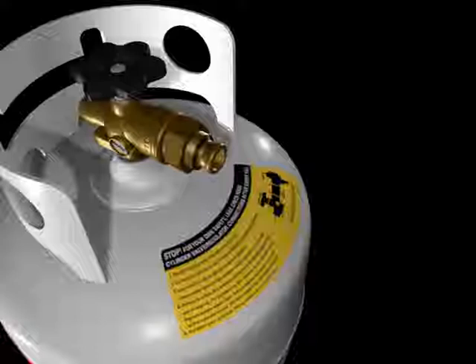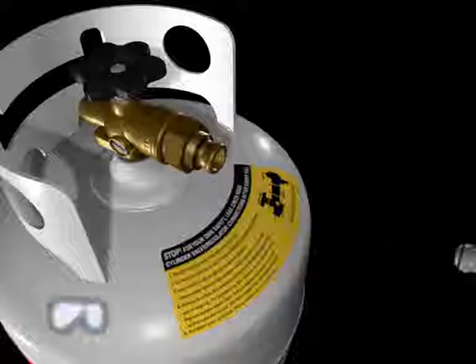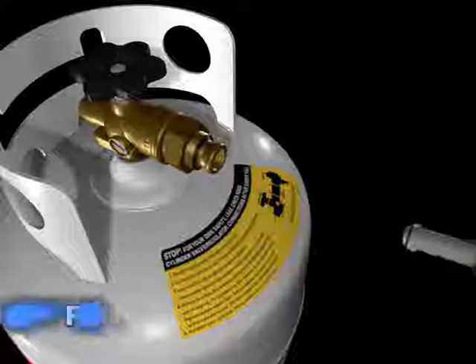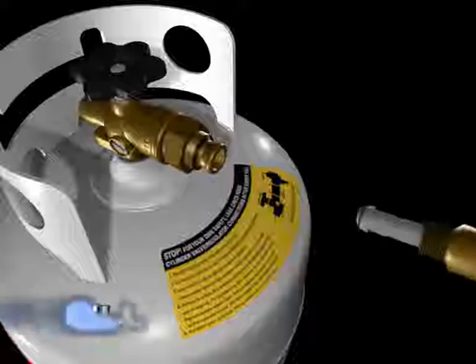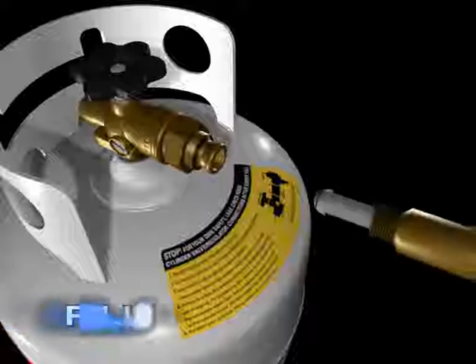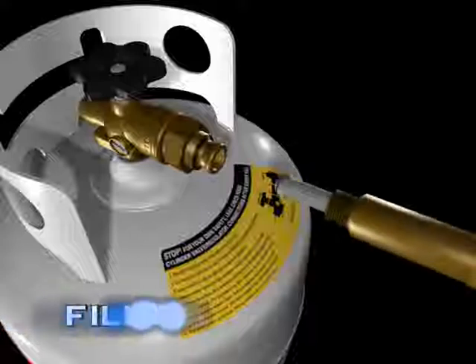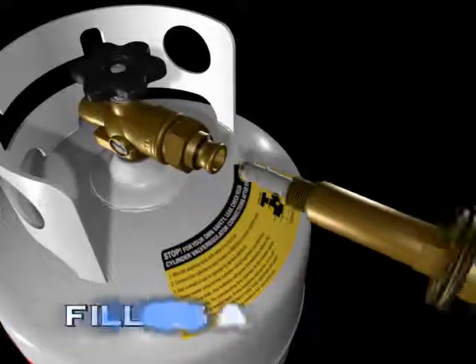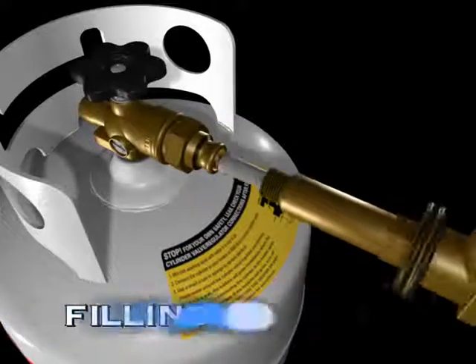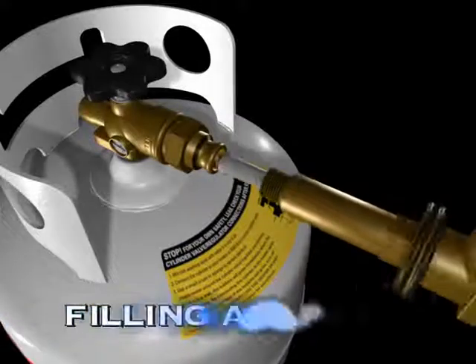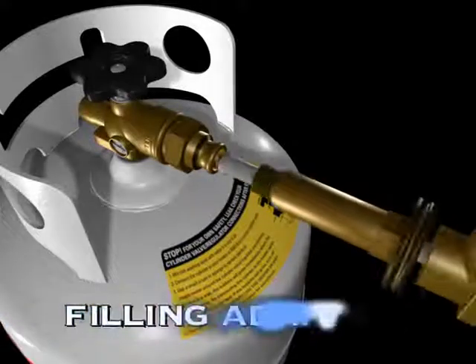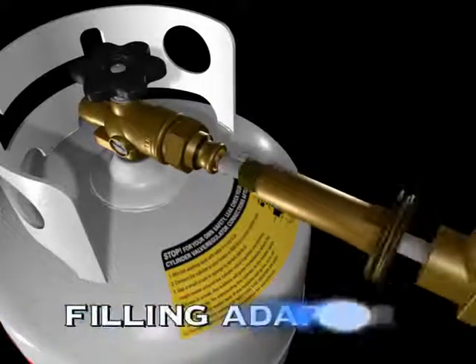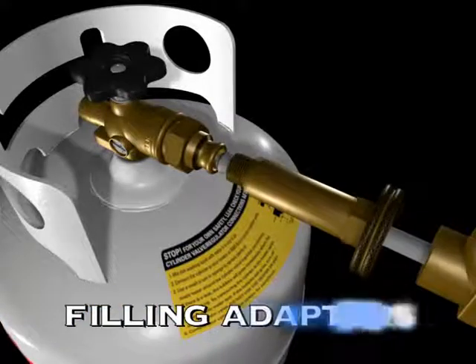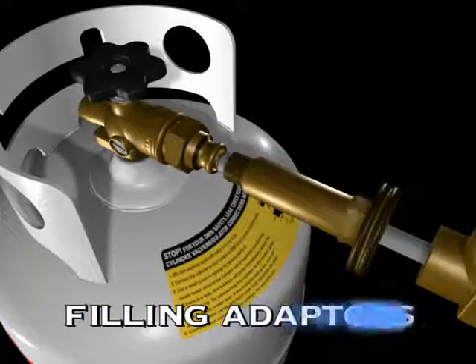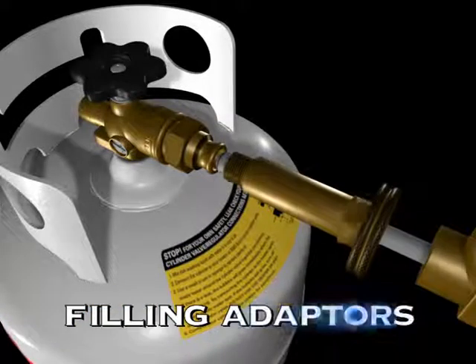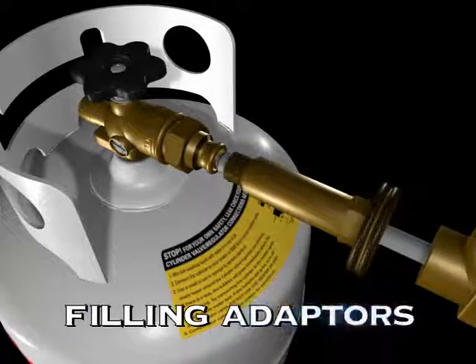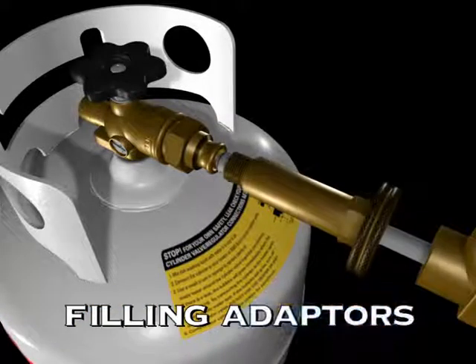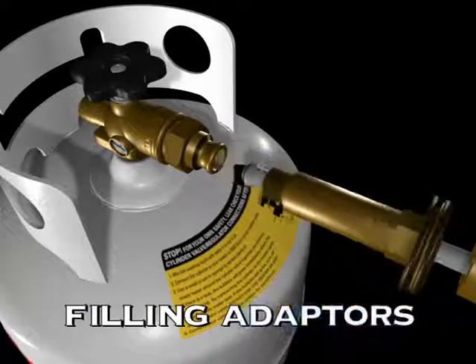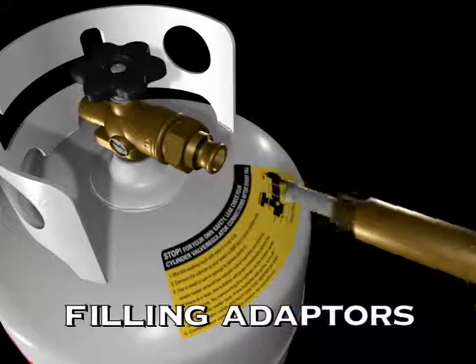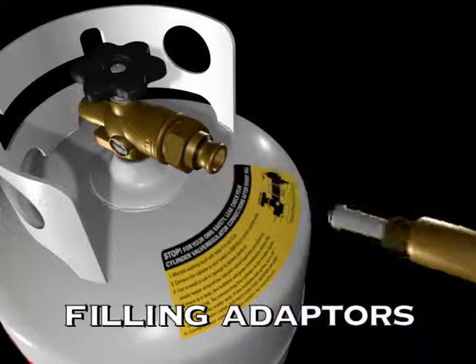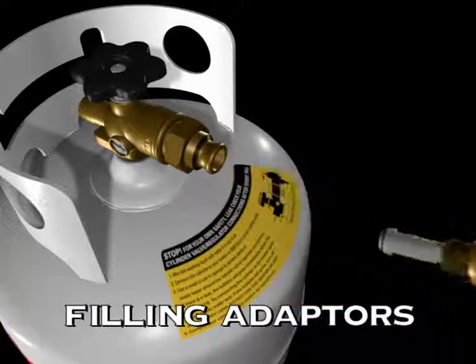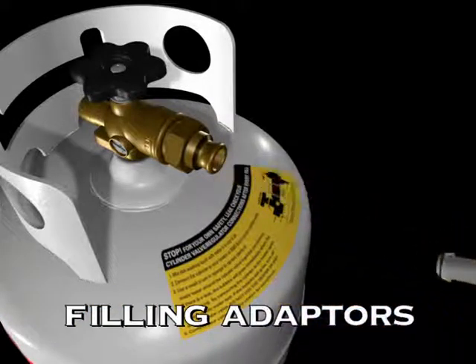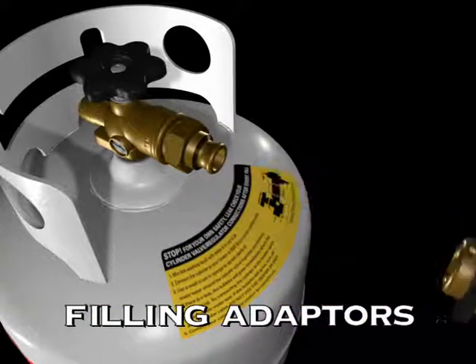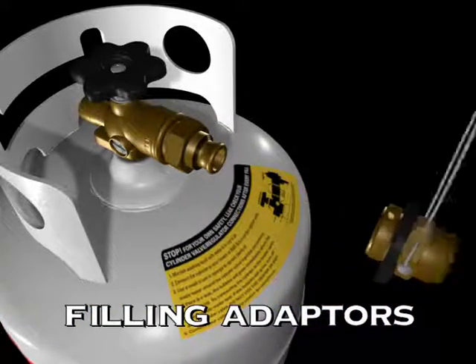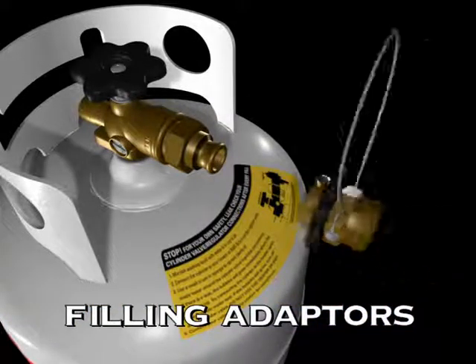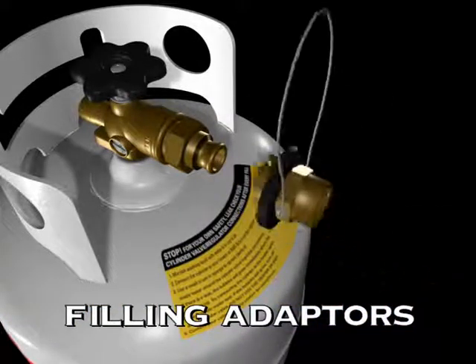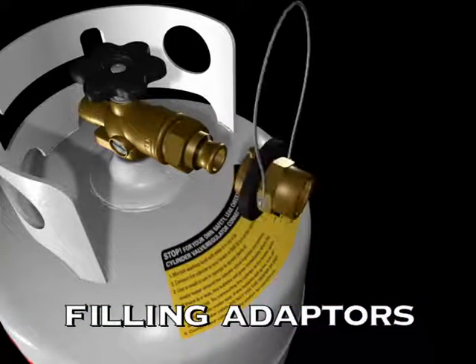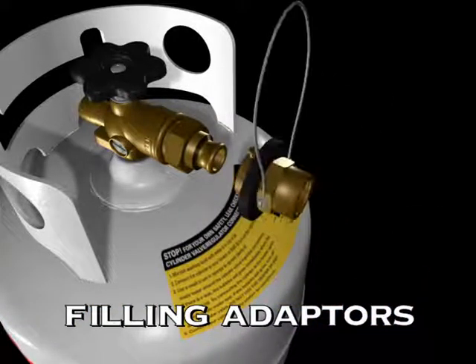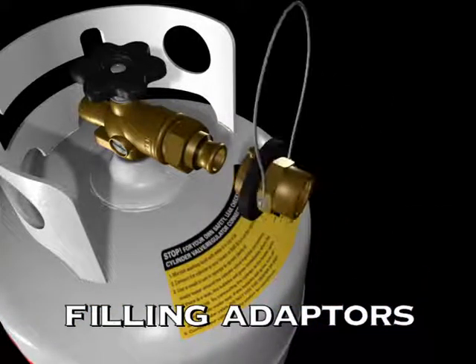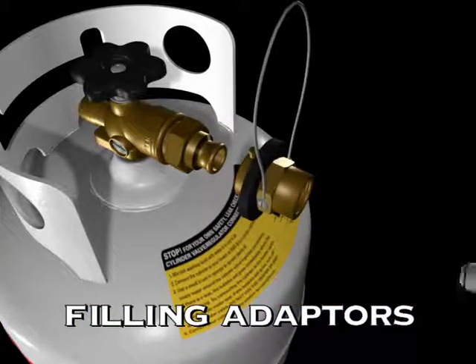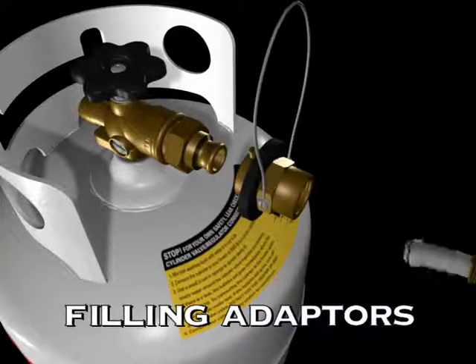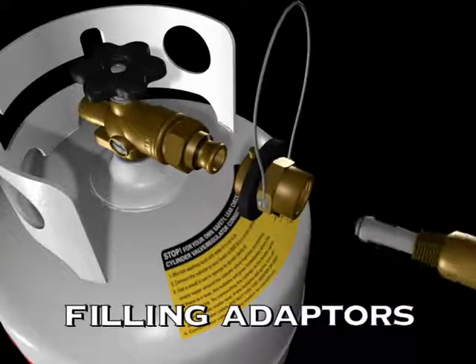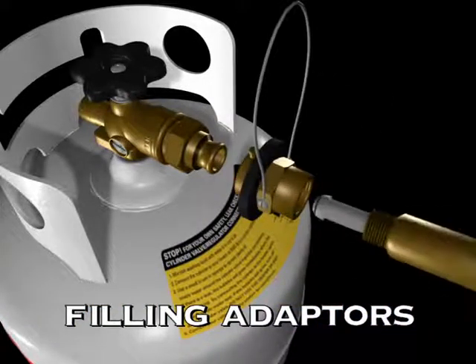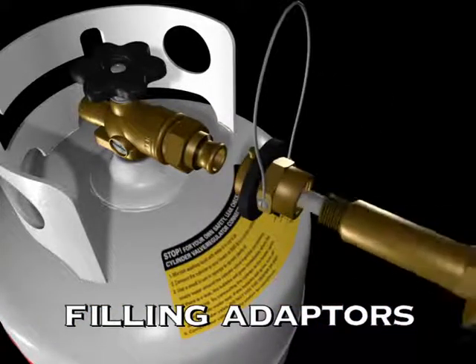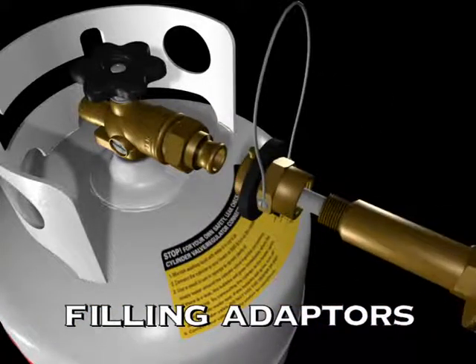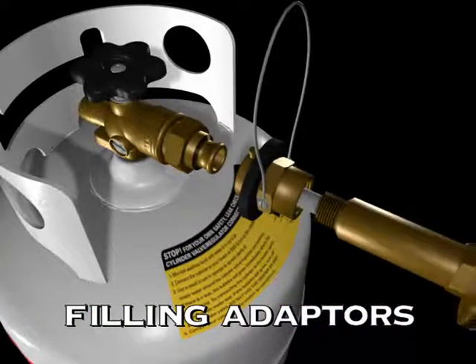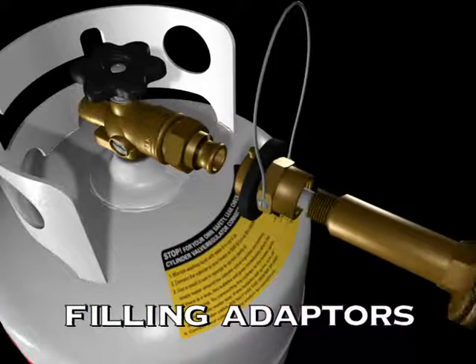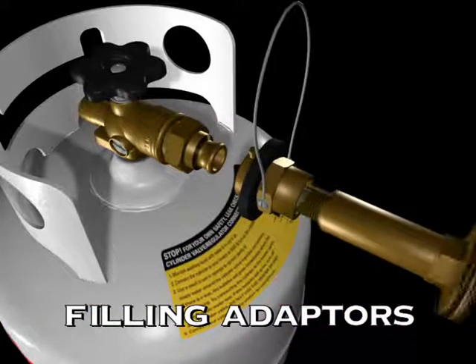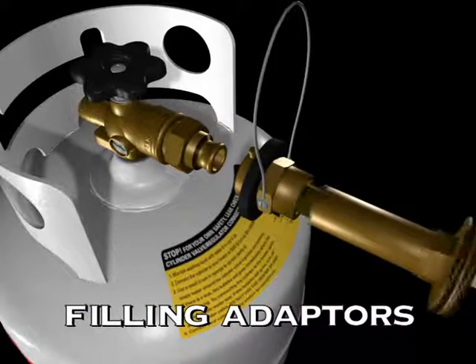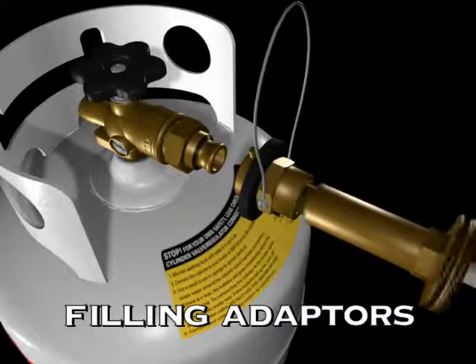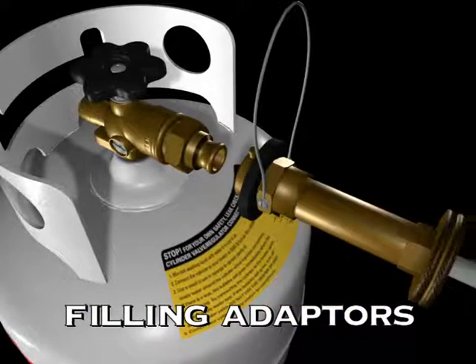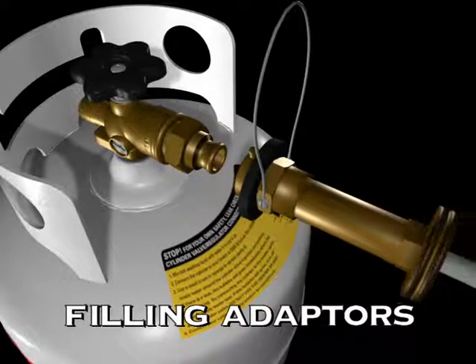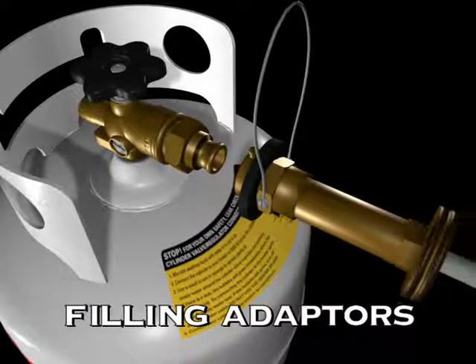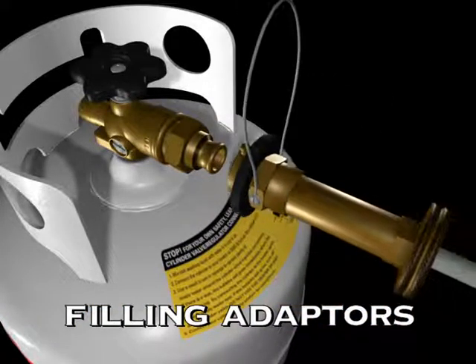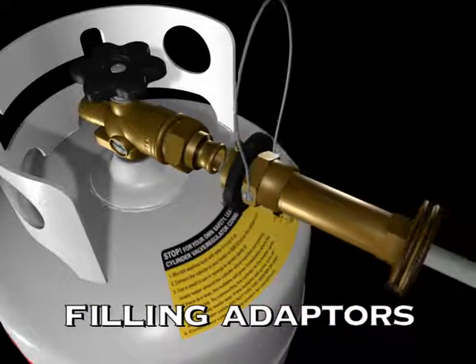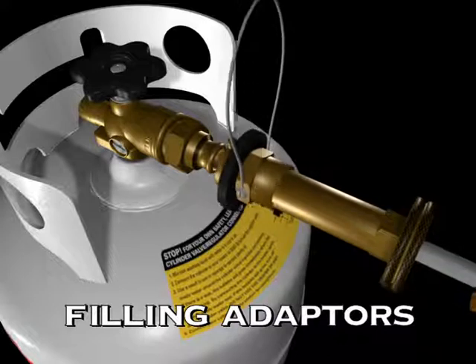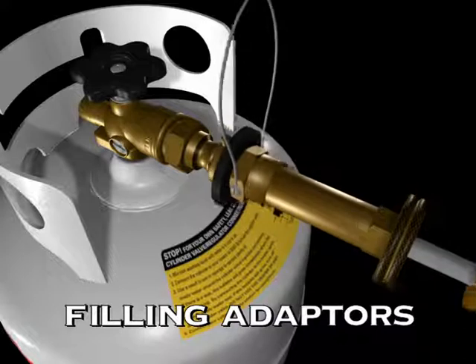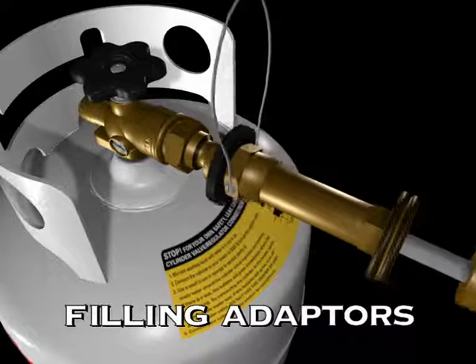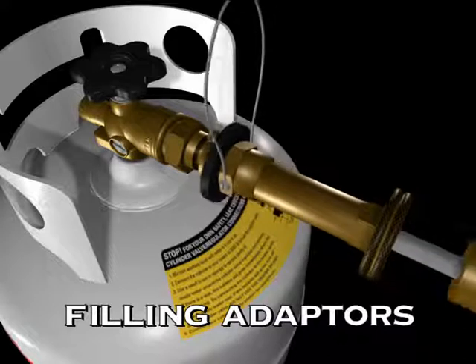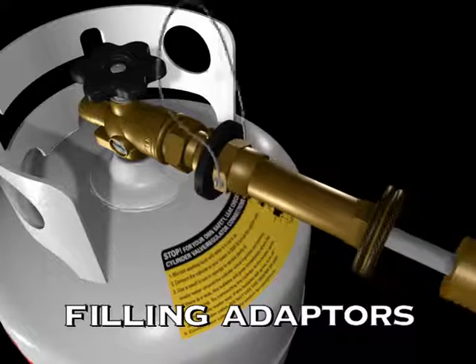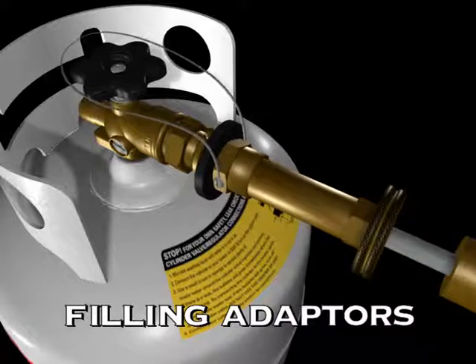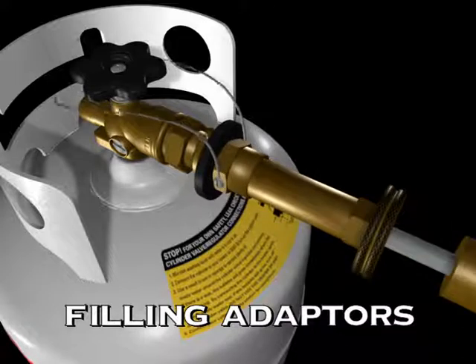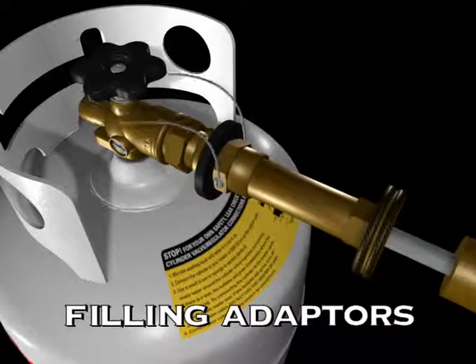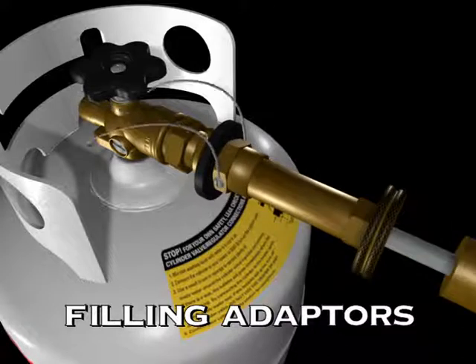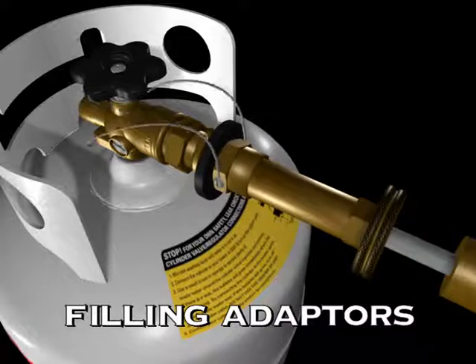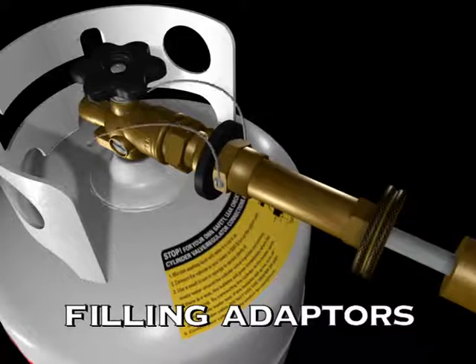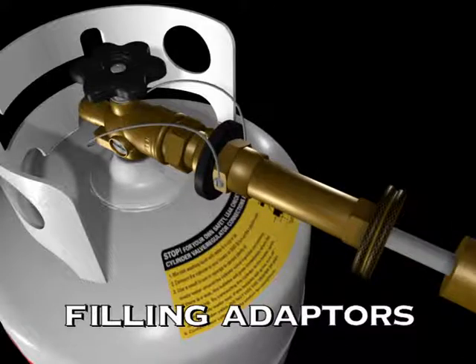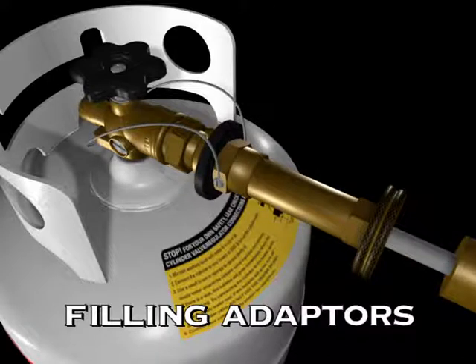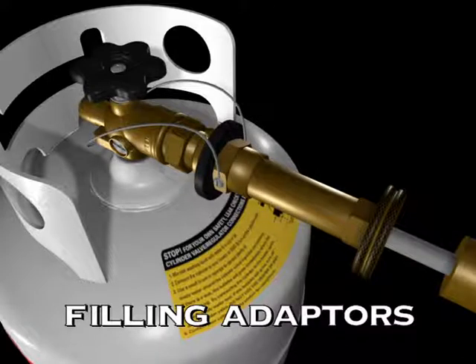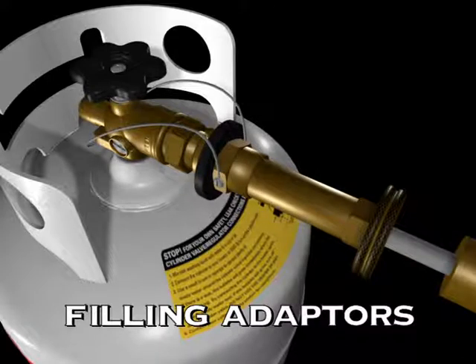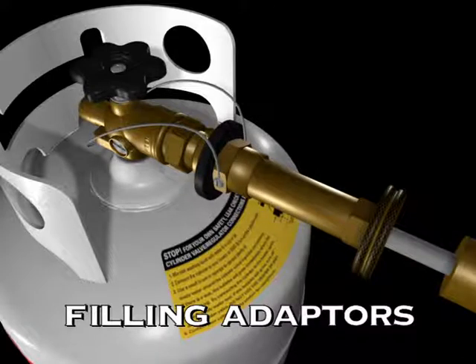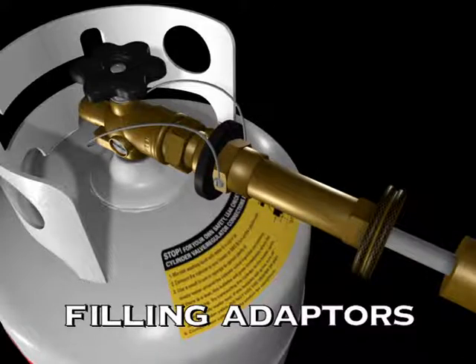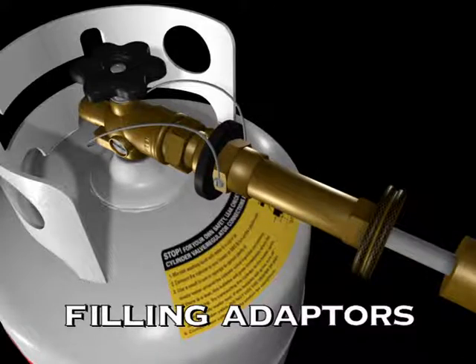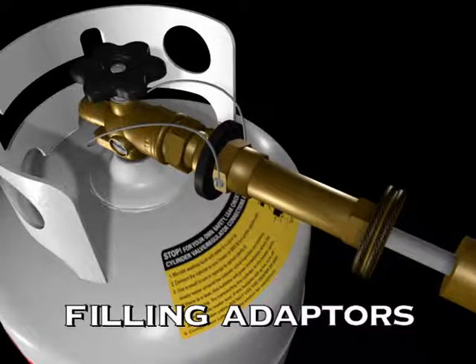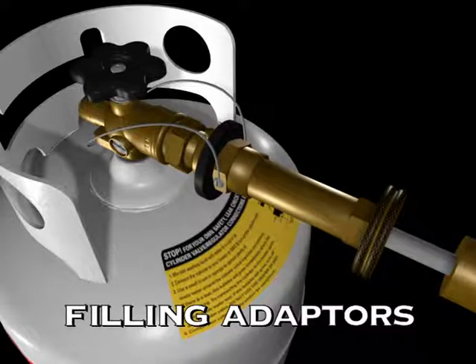With one filling system, but a host of different valves to connect to, filling adapters are an essential part of your filling equipment.